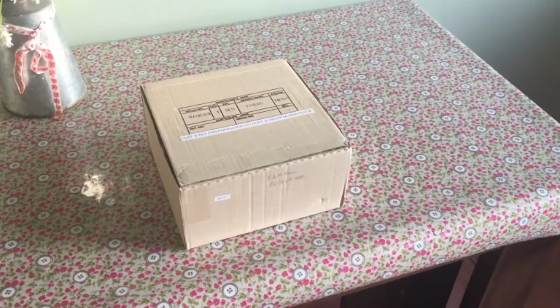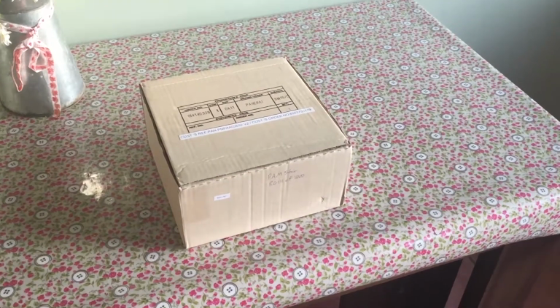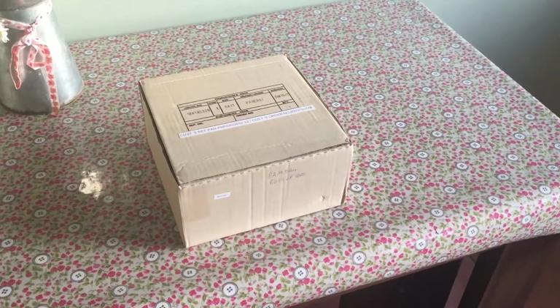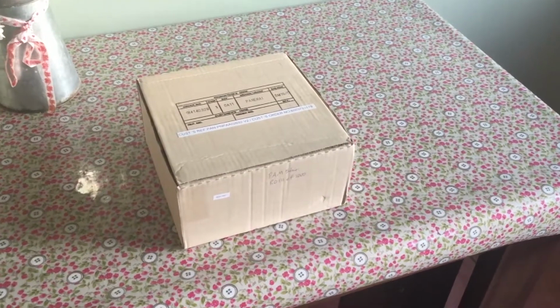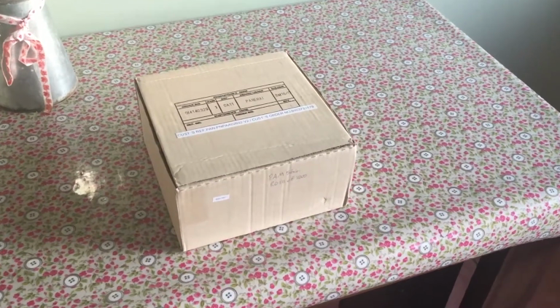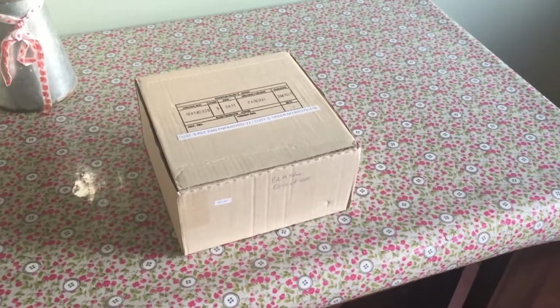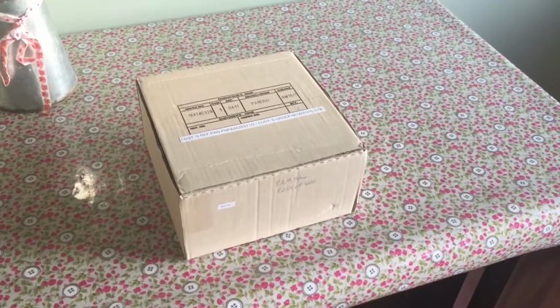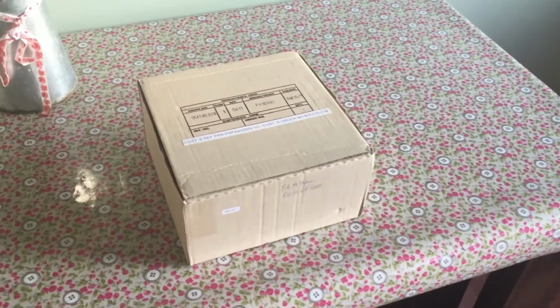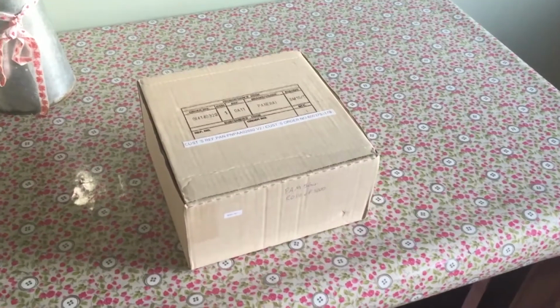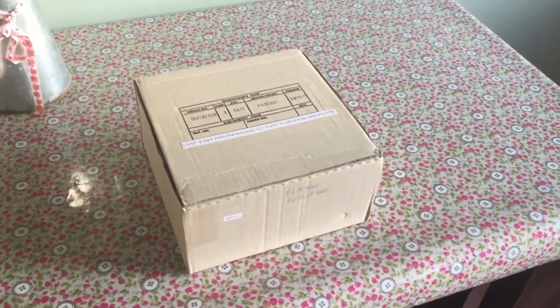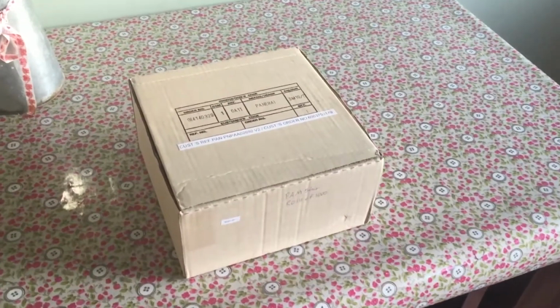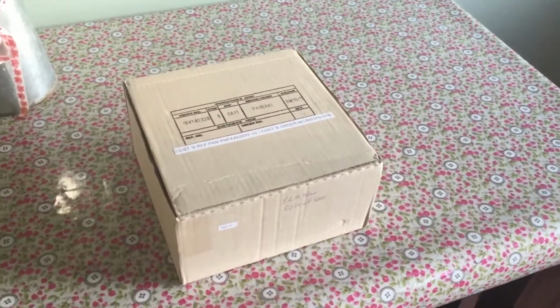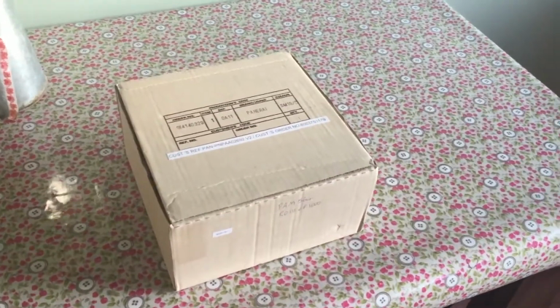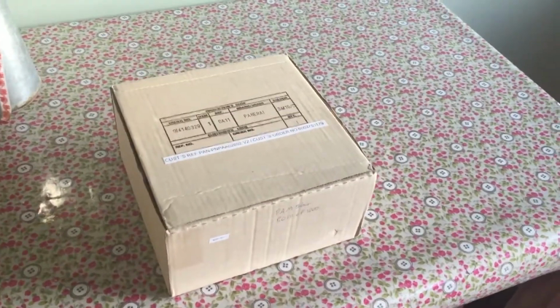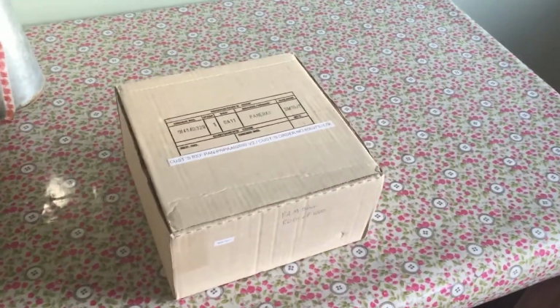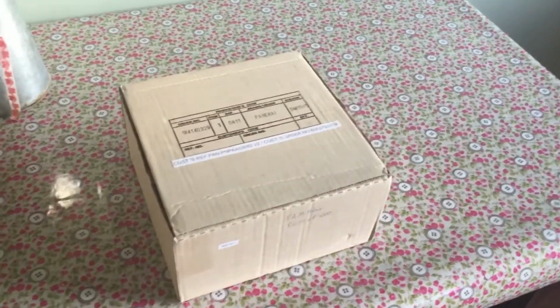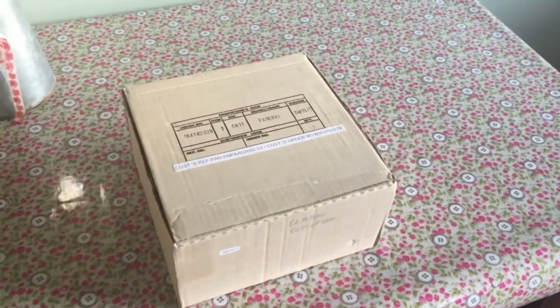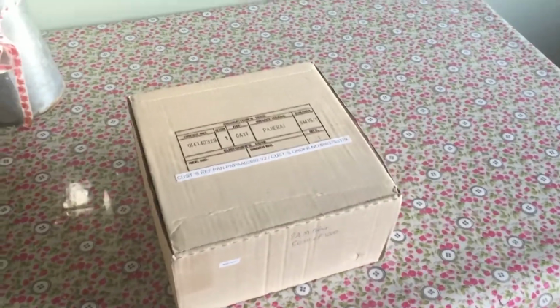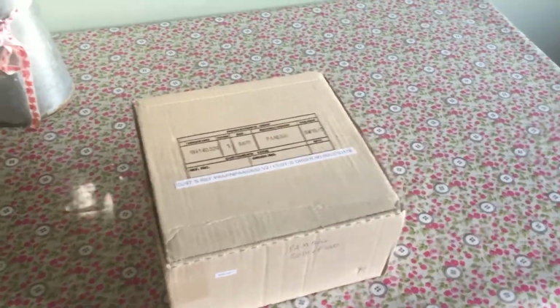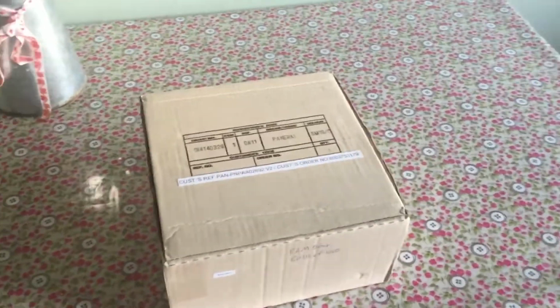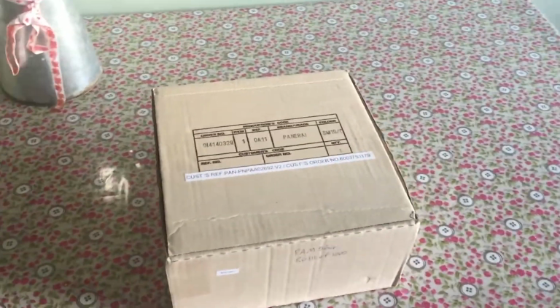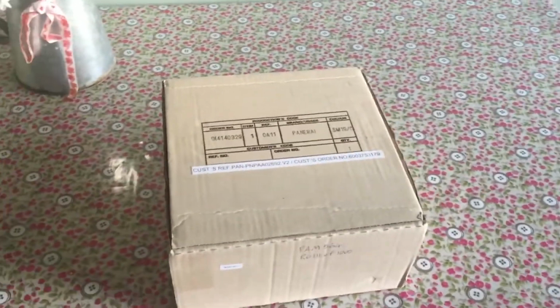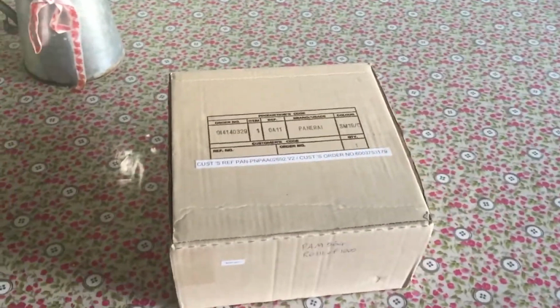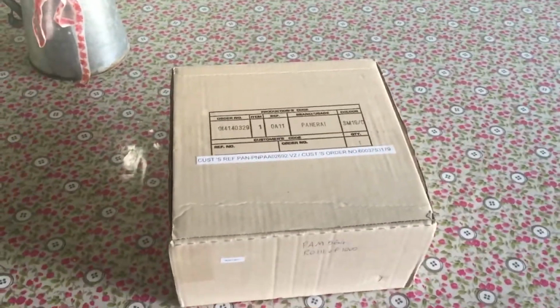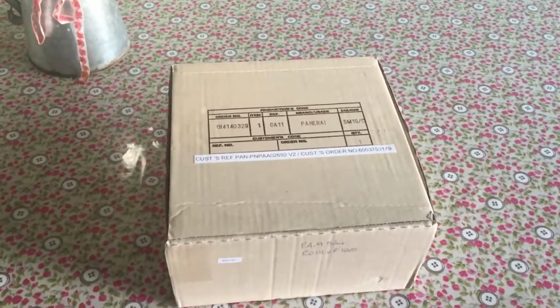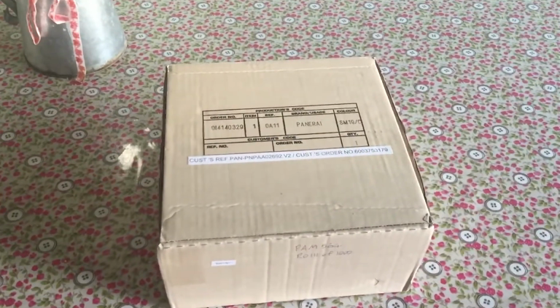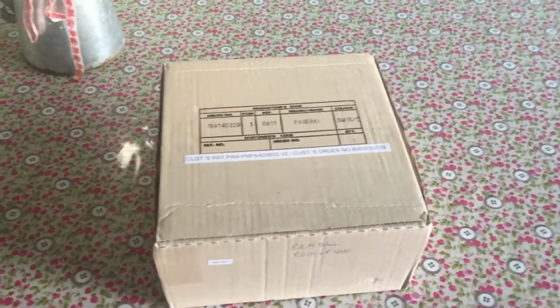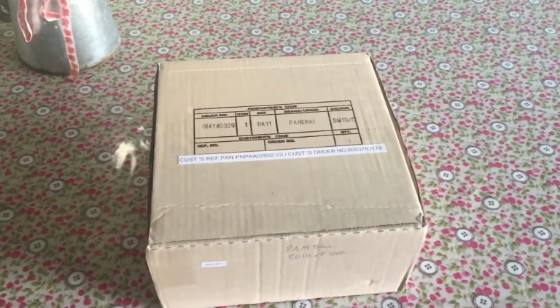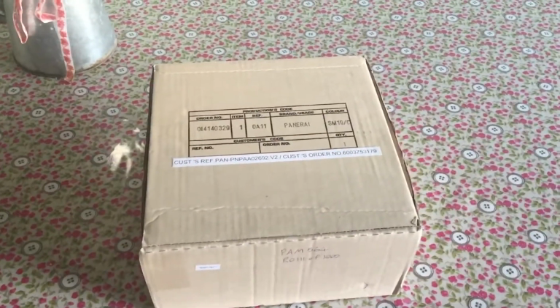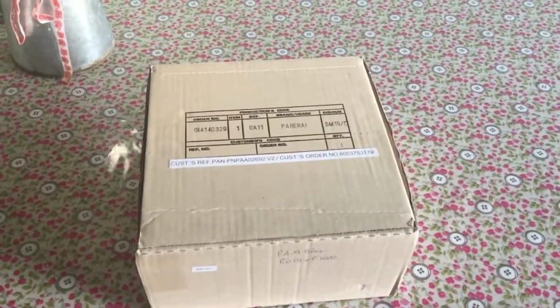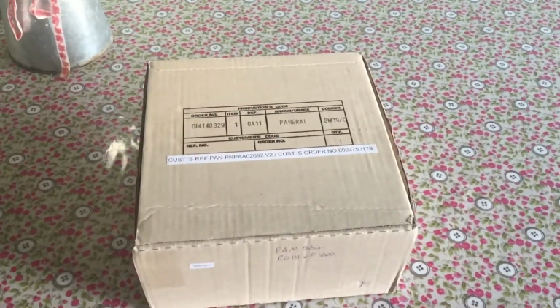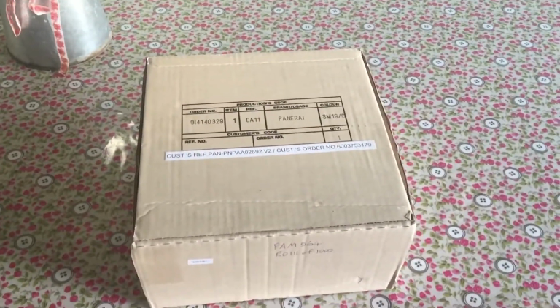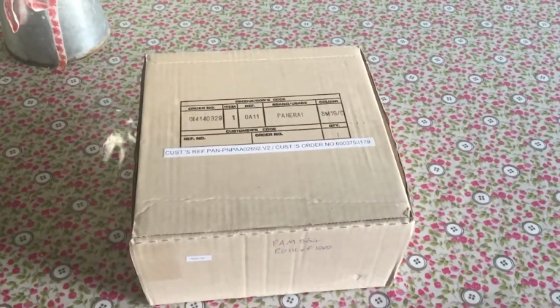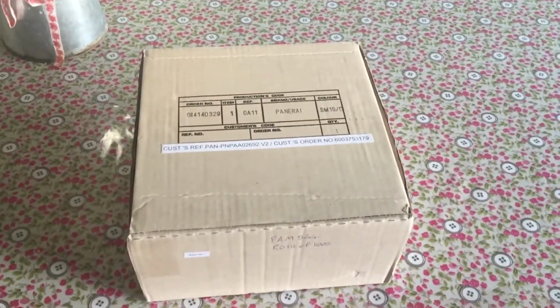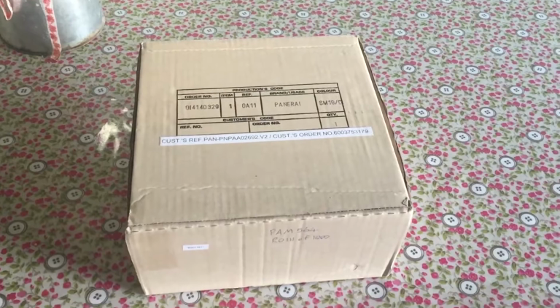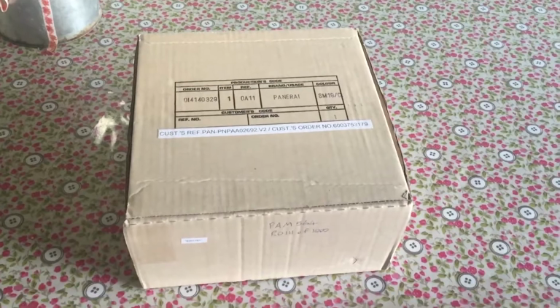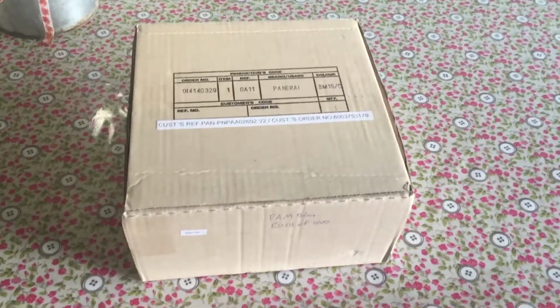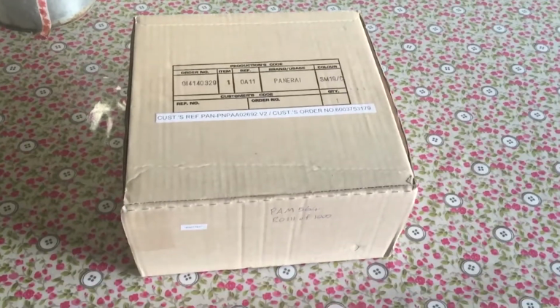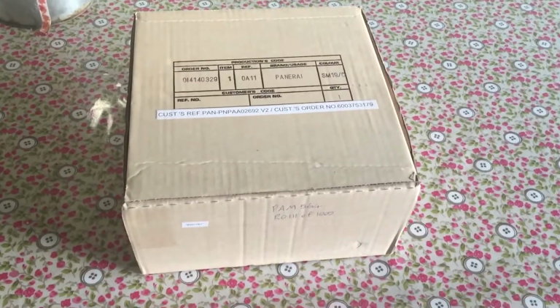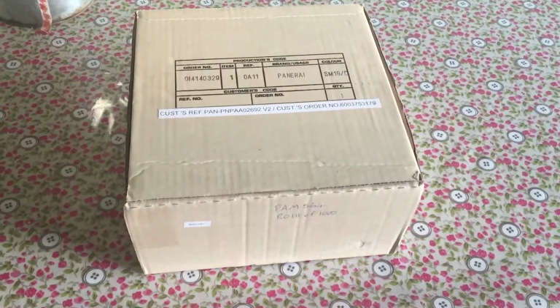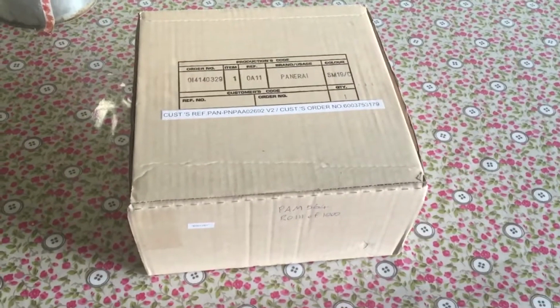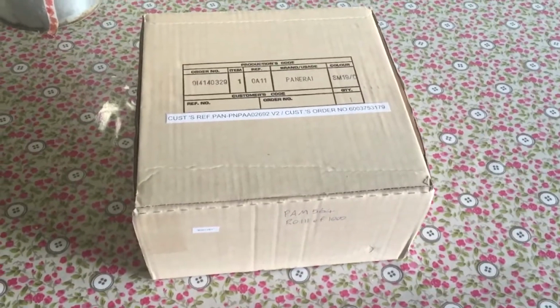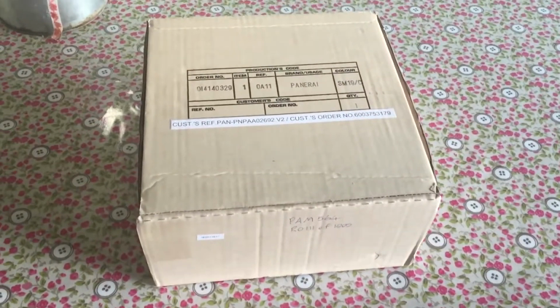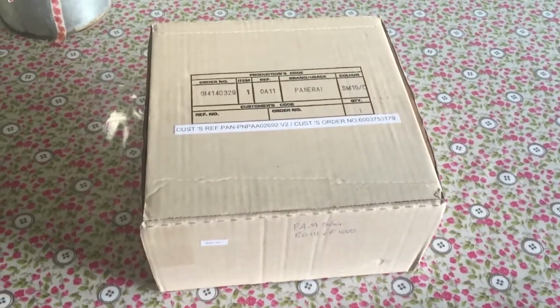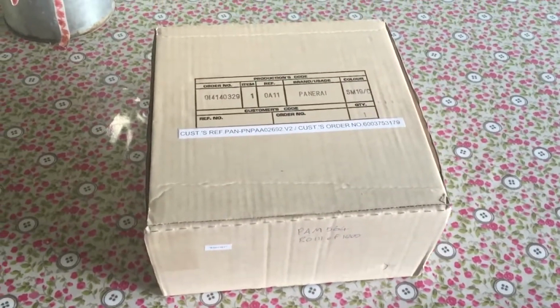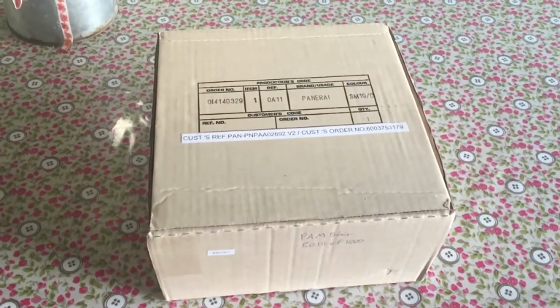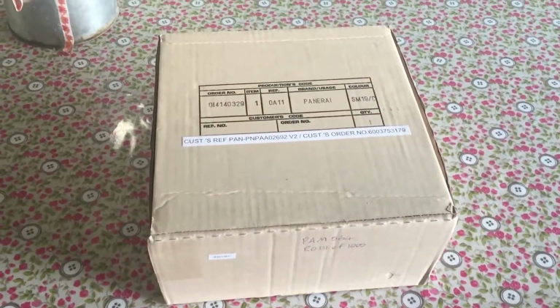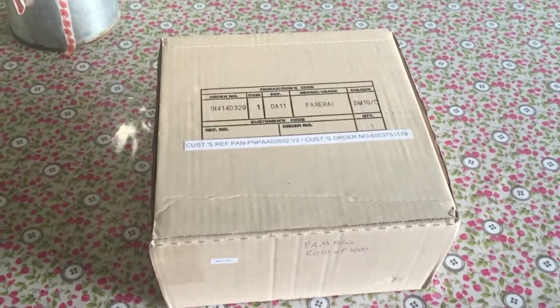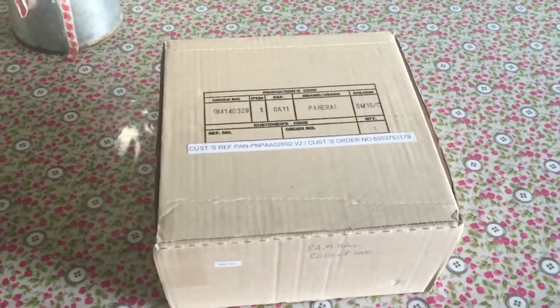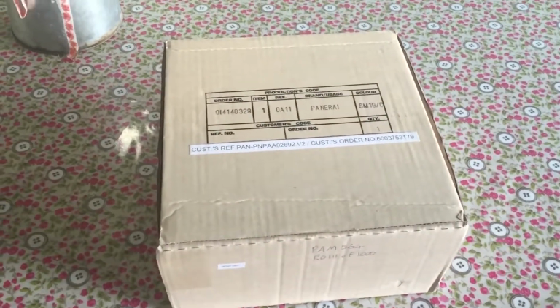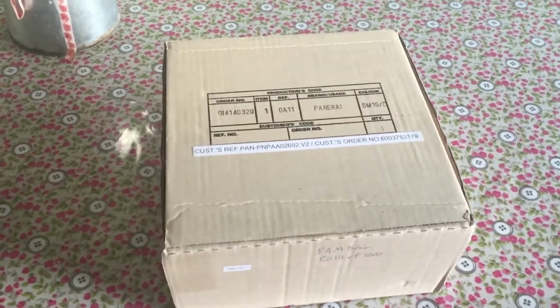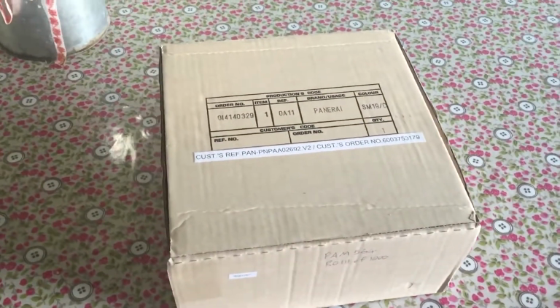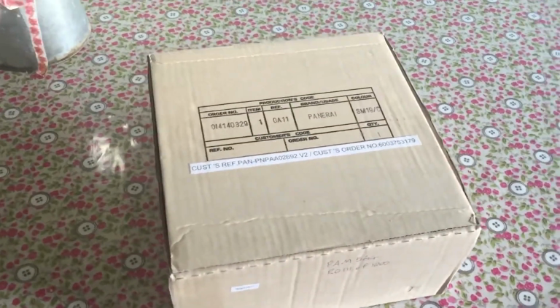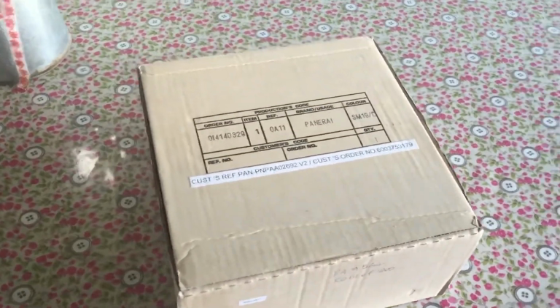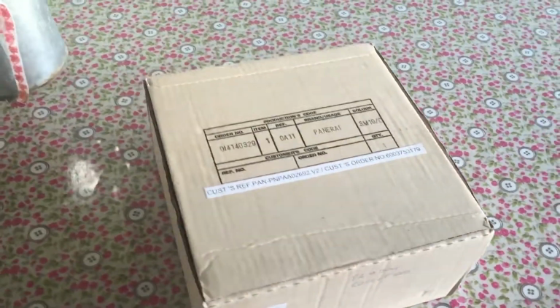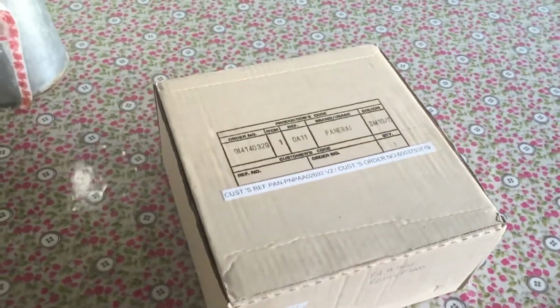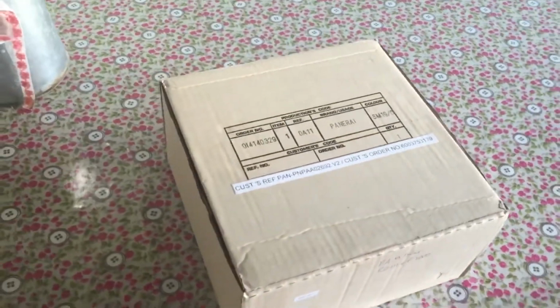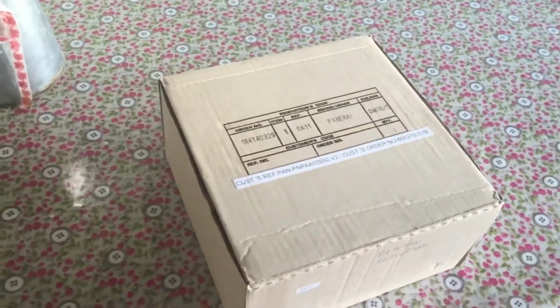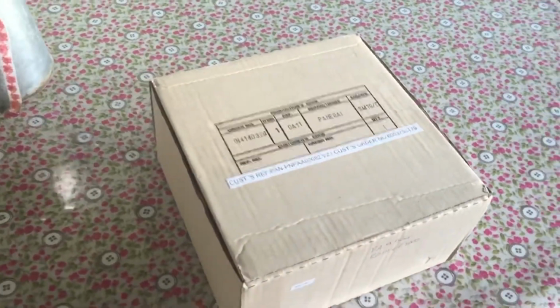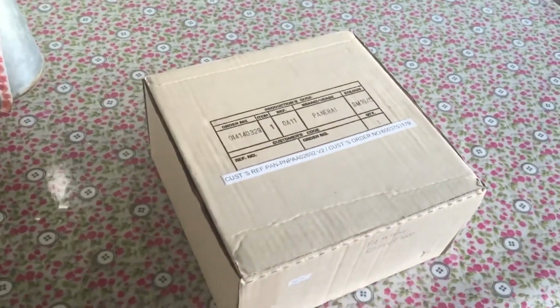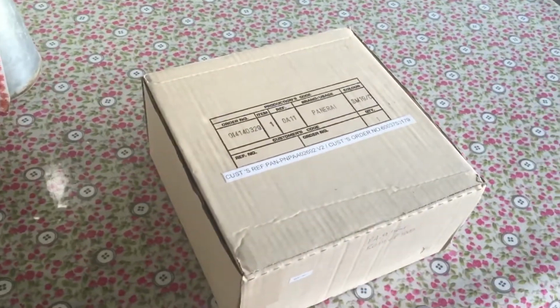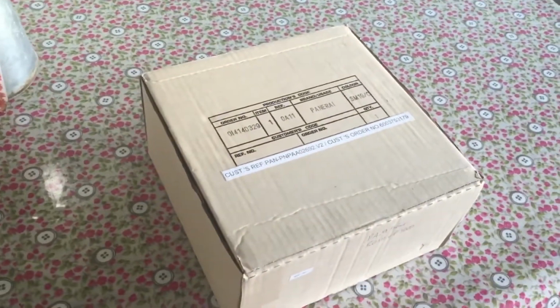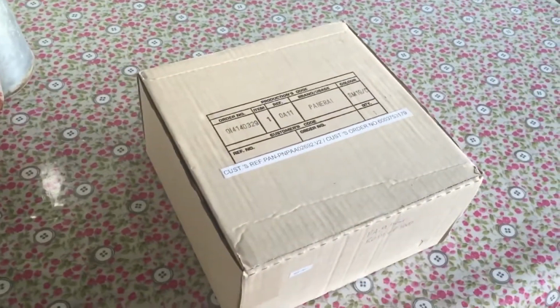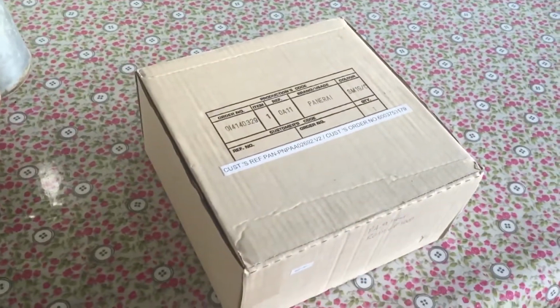Here's my quick unboxing video of the Panerai PAM564, to be precise.